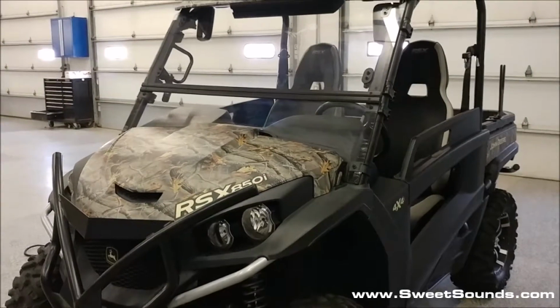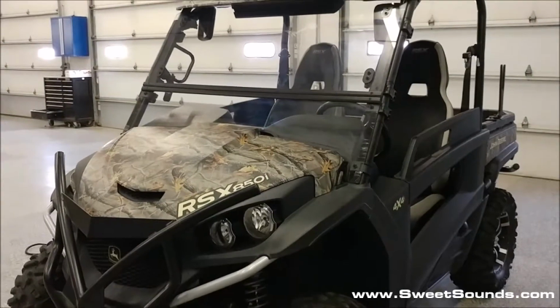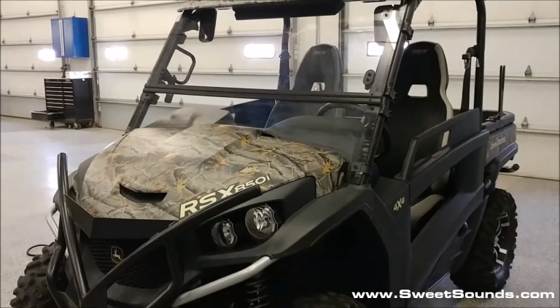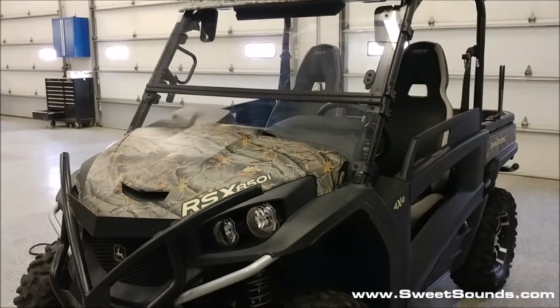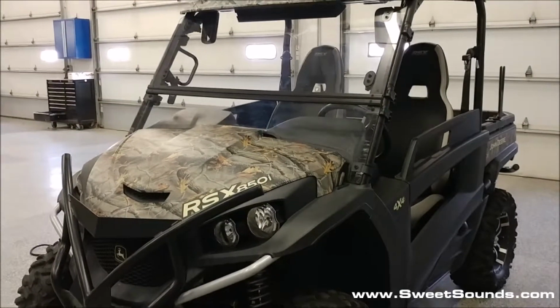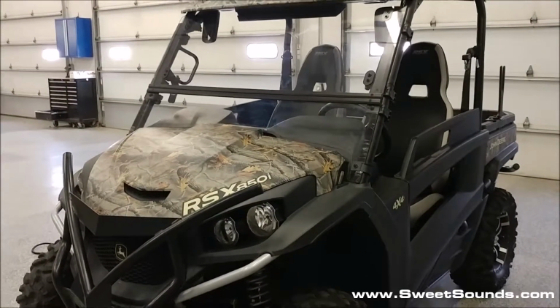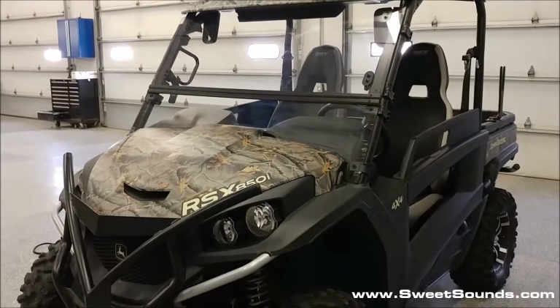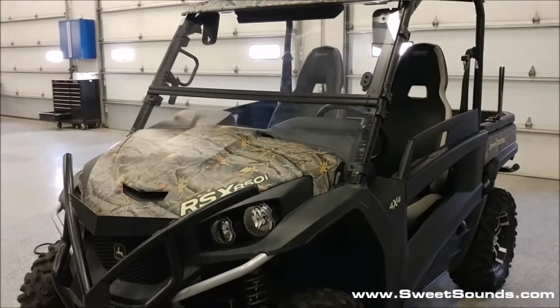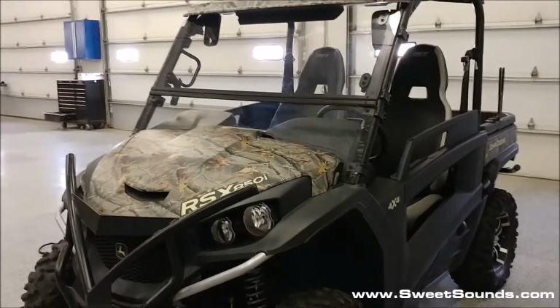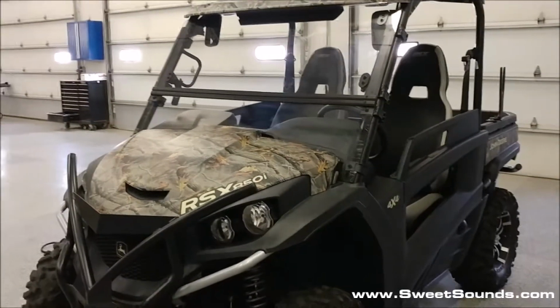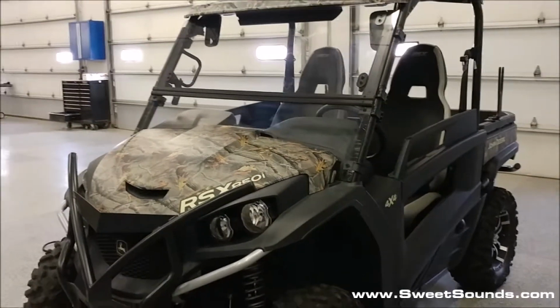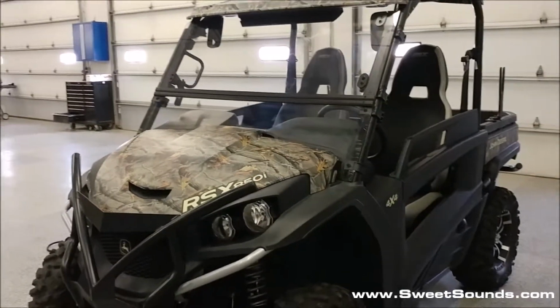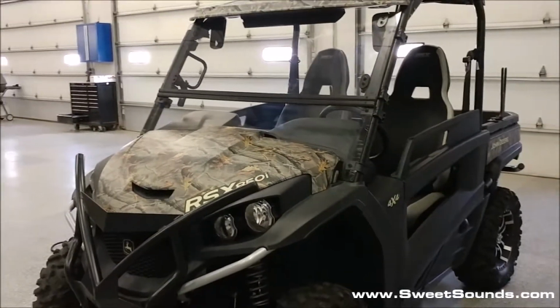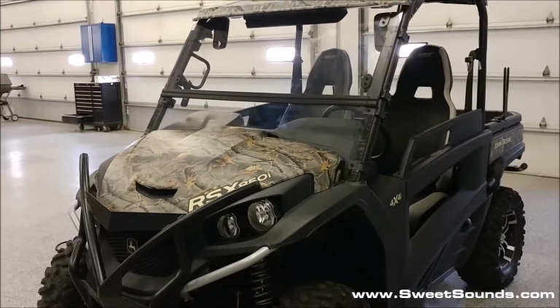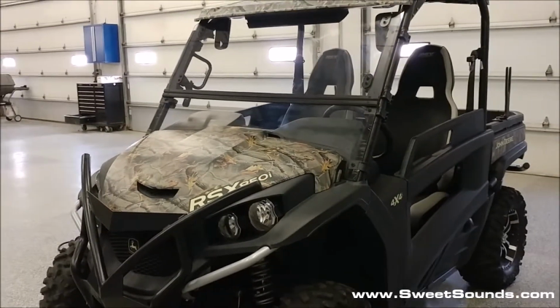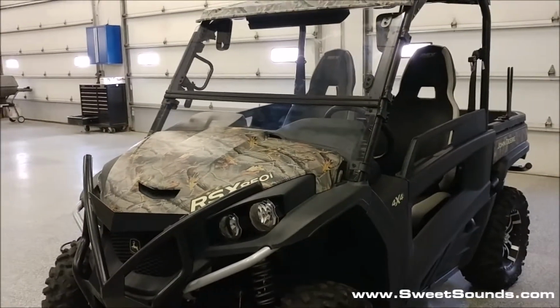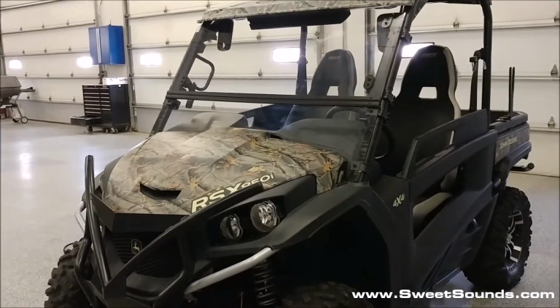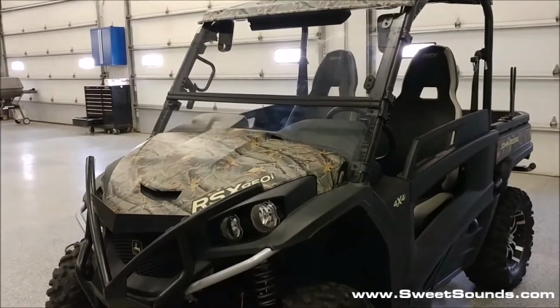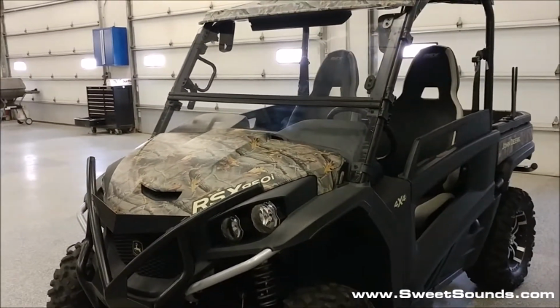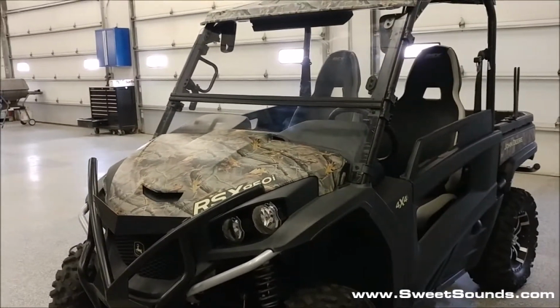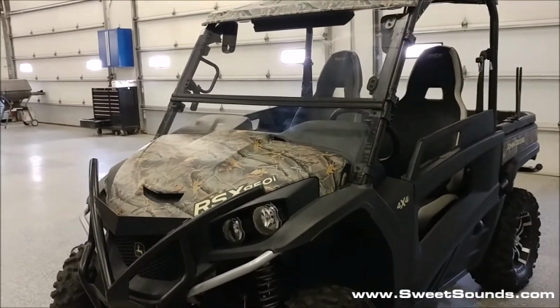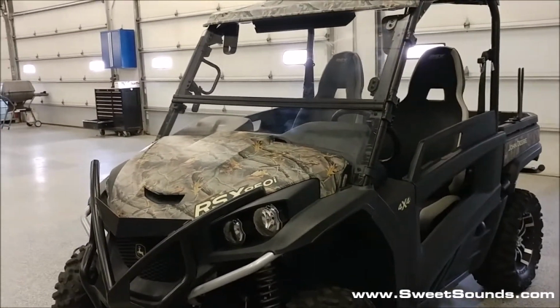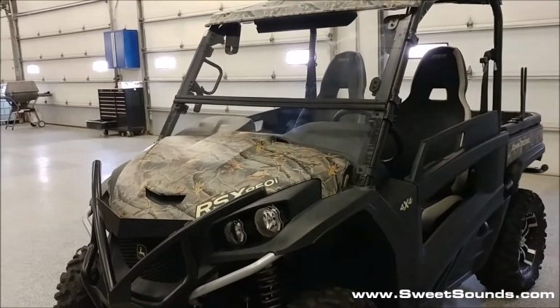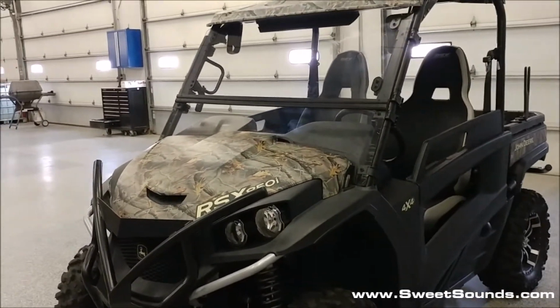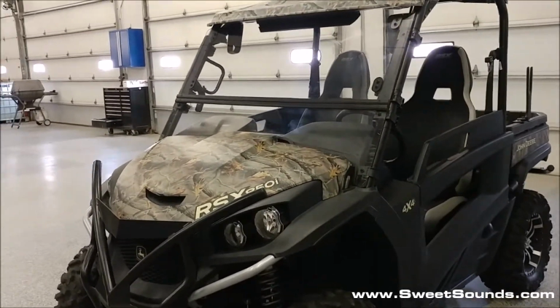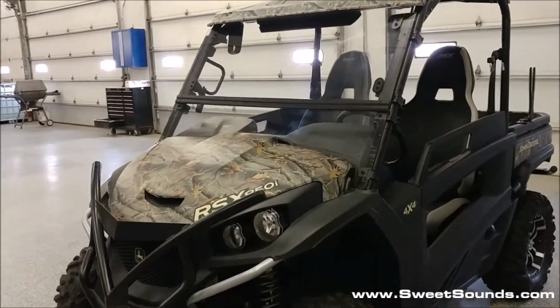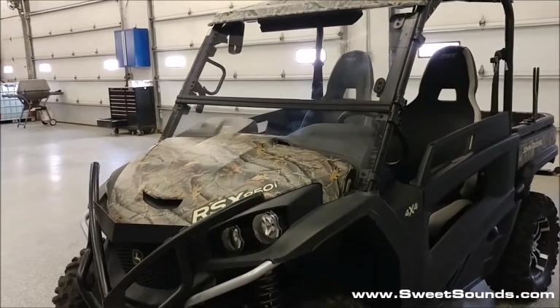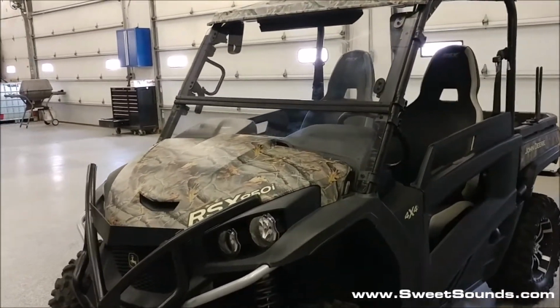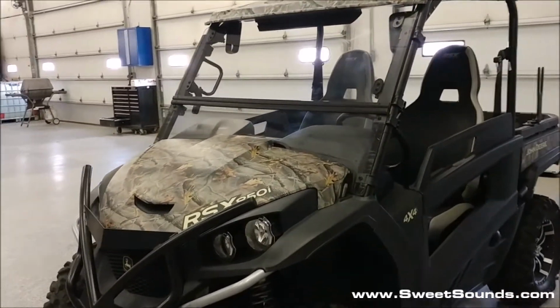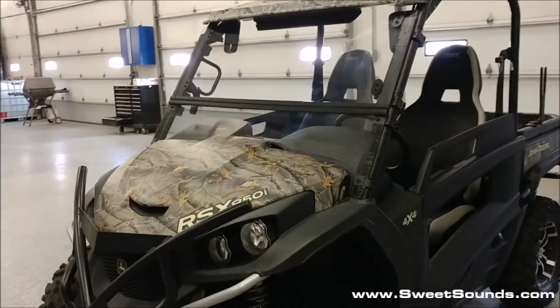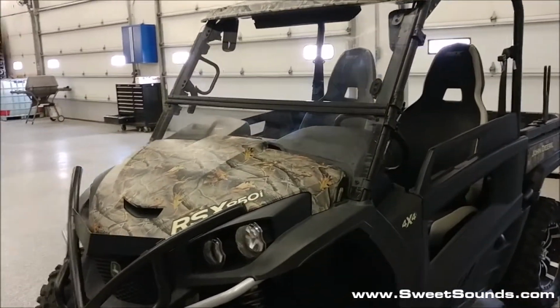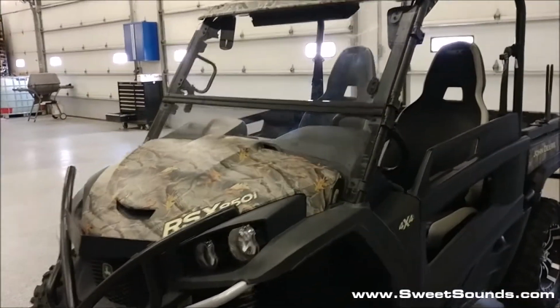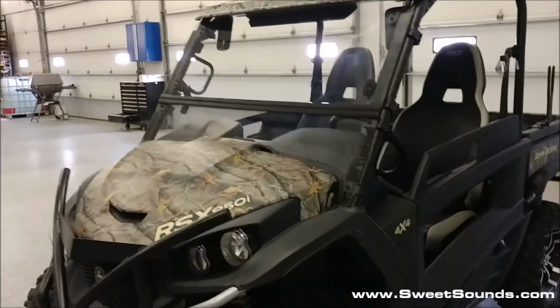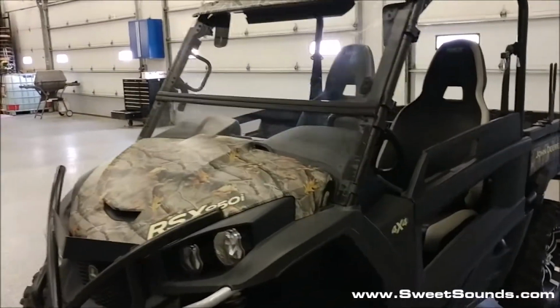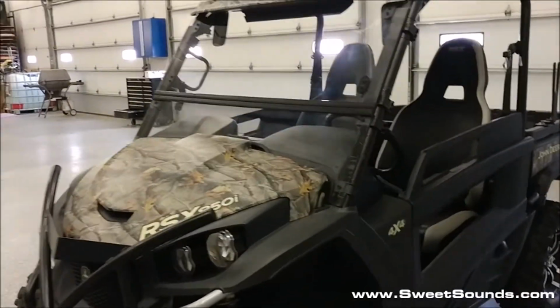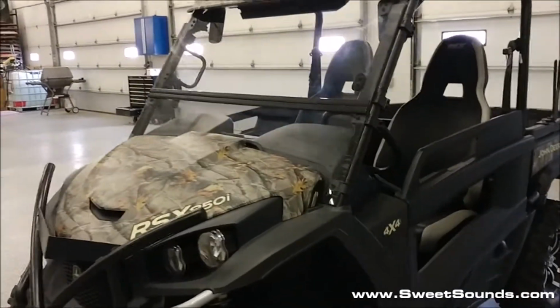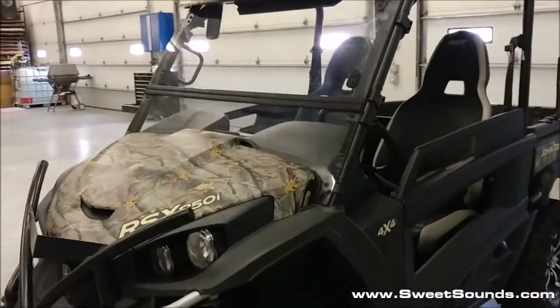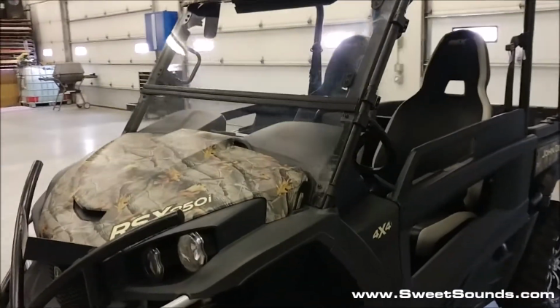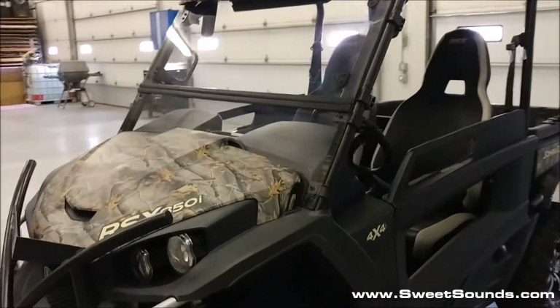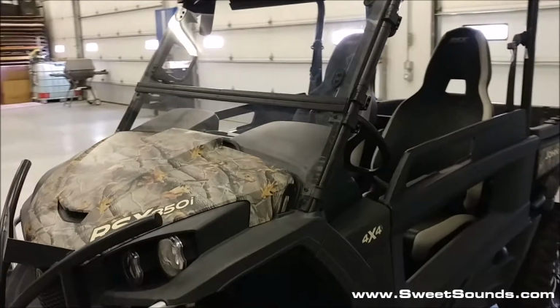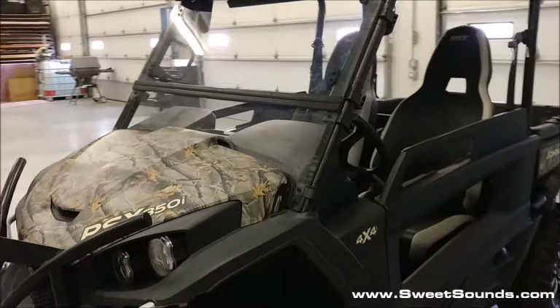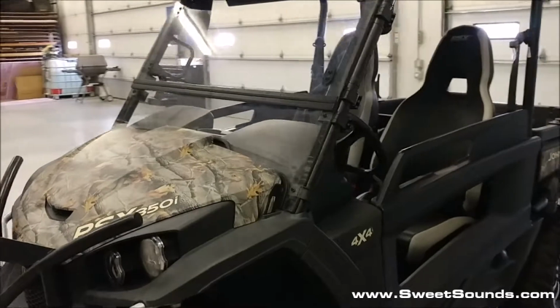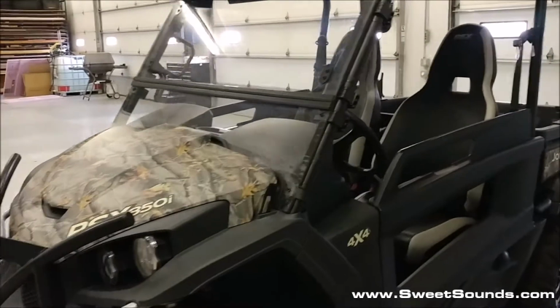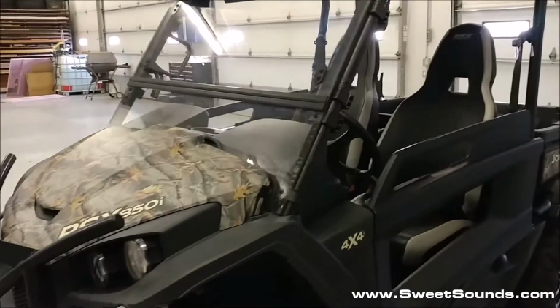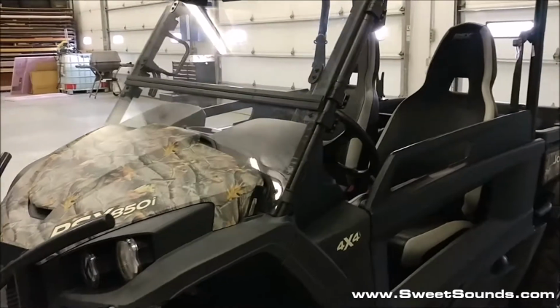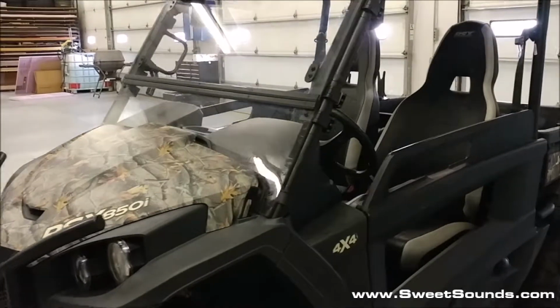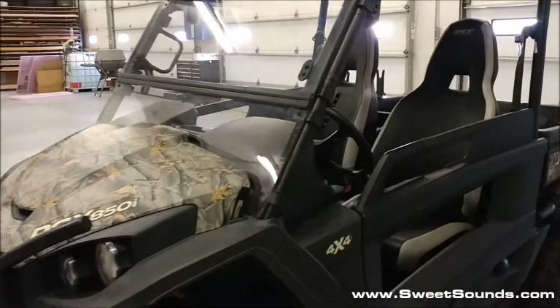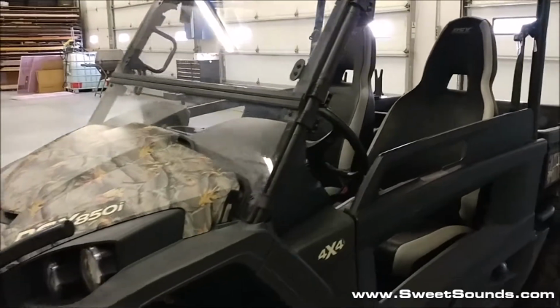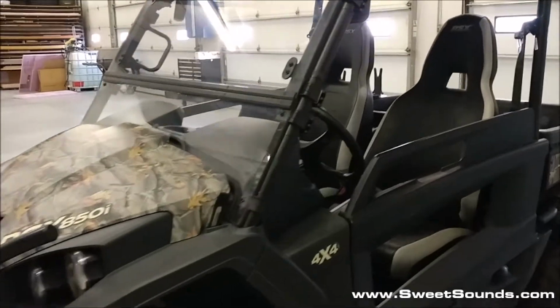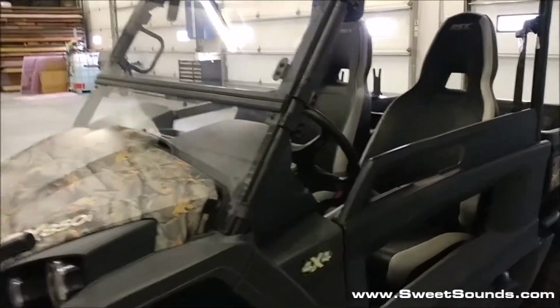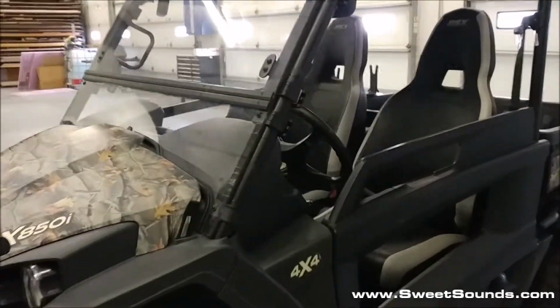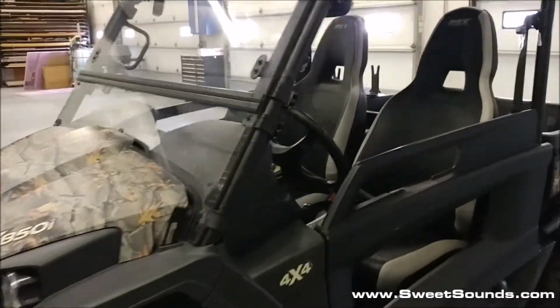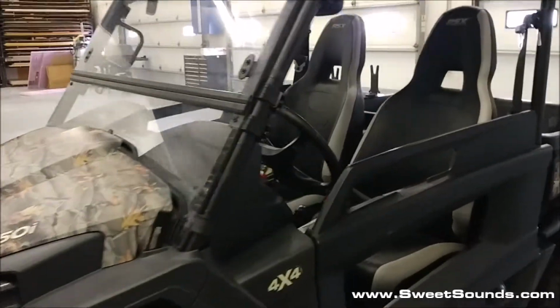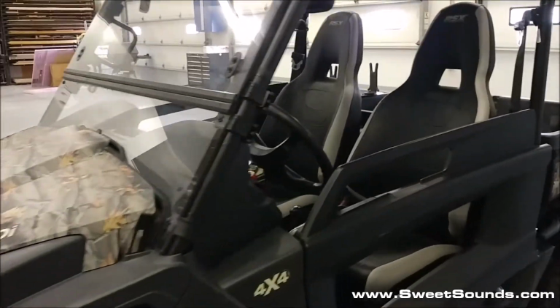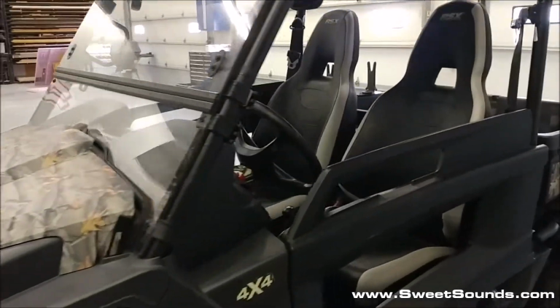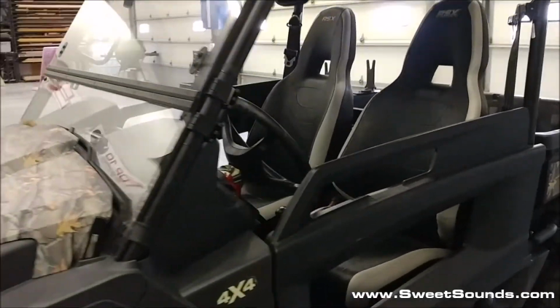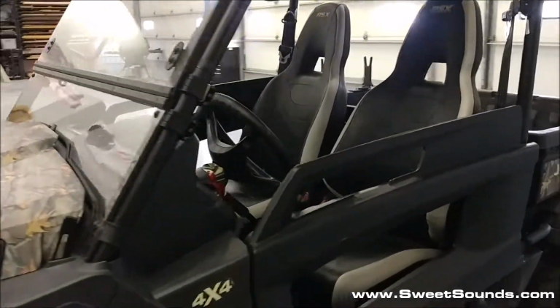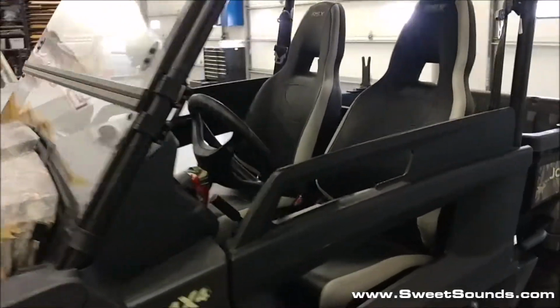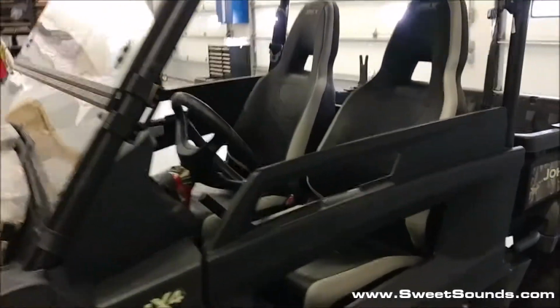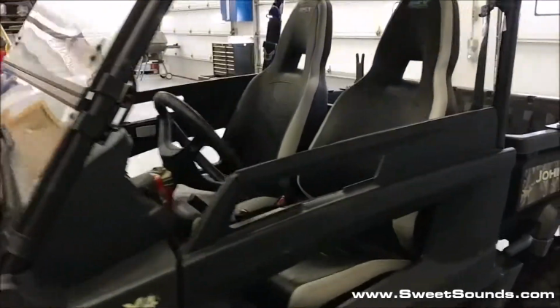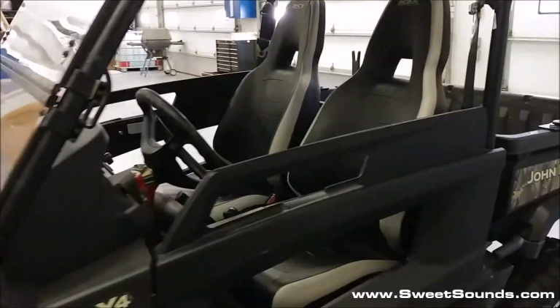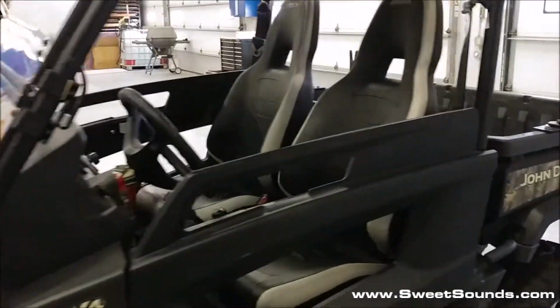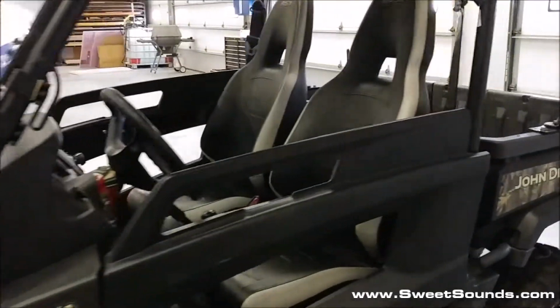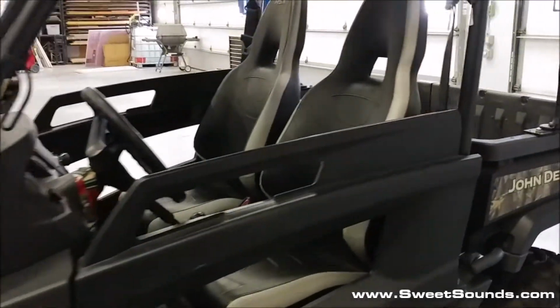Hey, it's Jeff from Sweet Sounds. We just finished up putting a Memphis Audio Soundbar in this John Deere Gator.